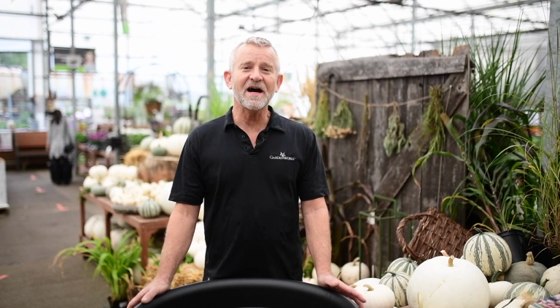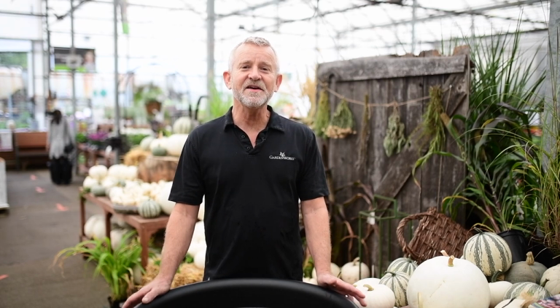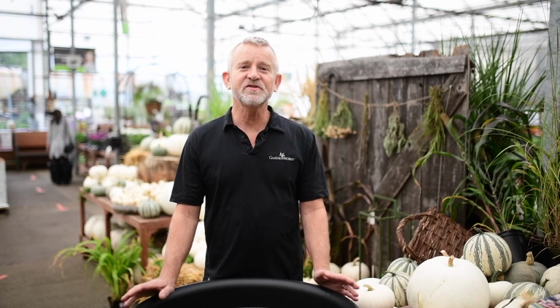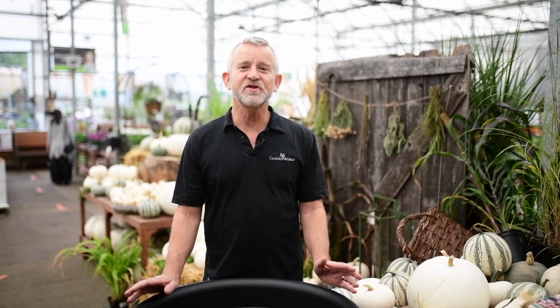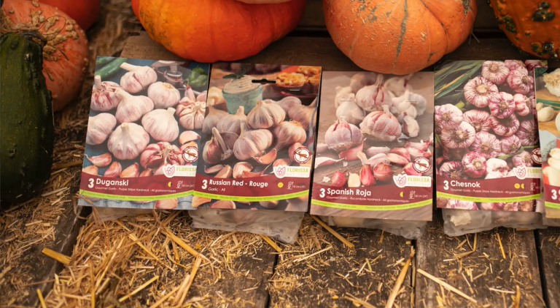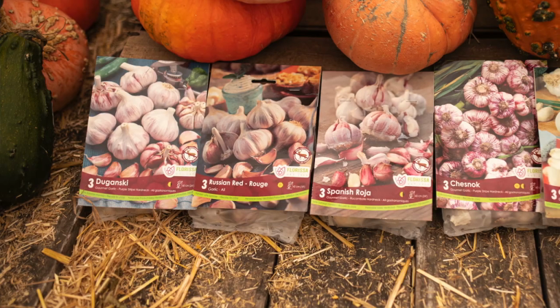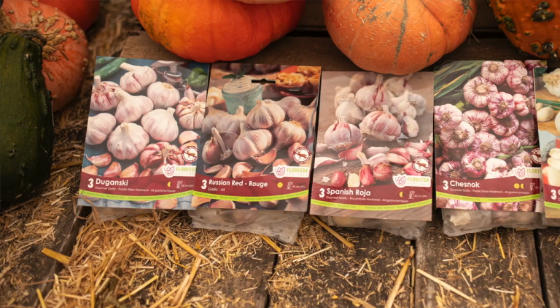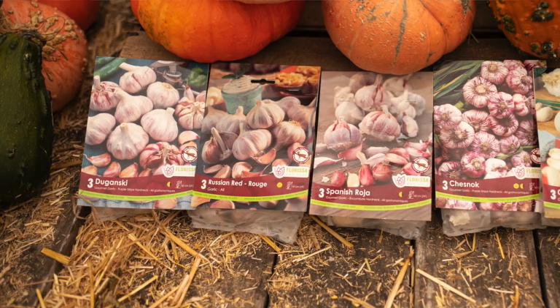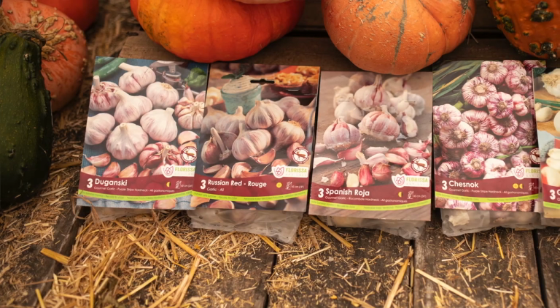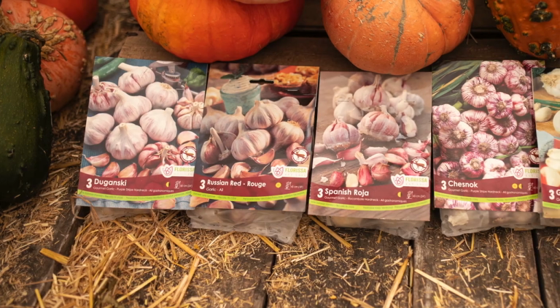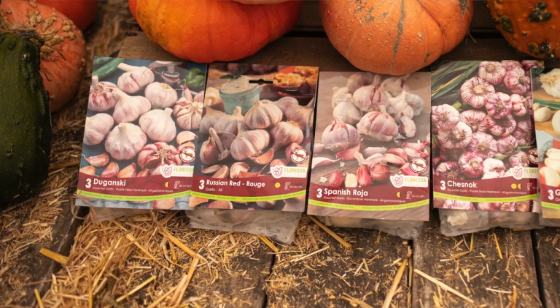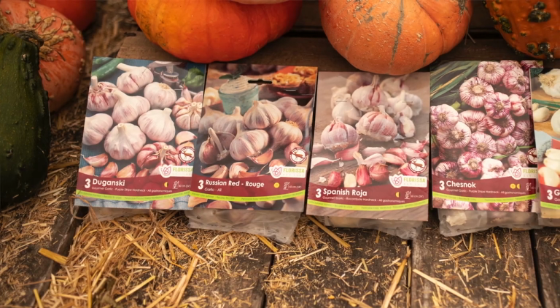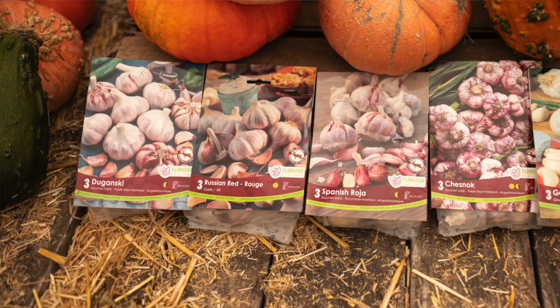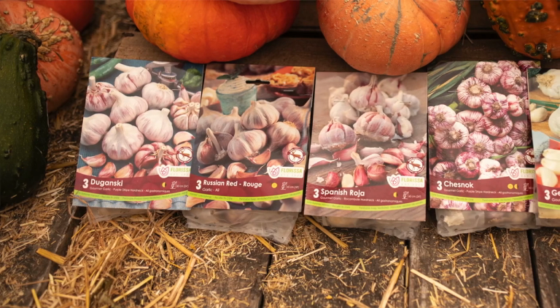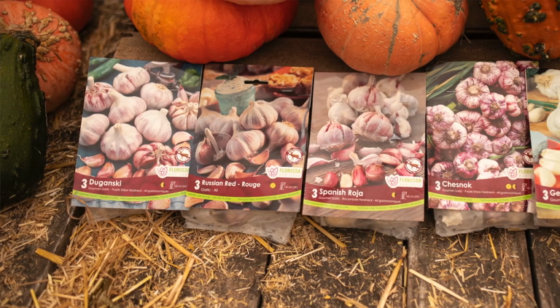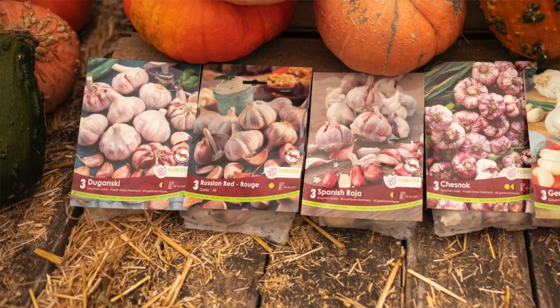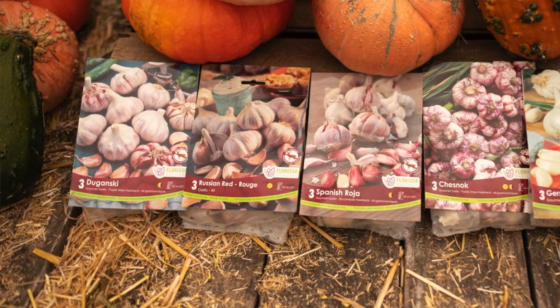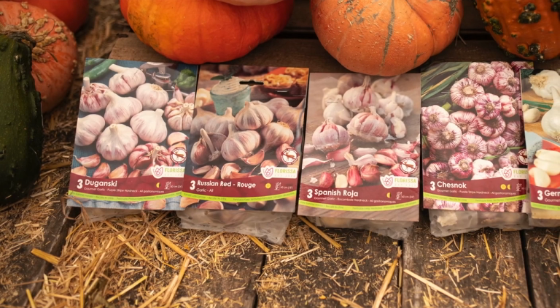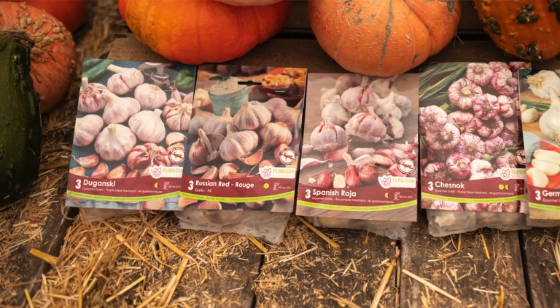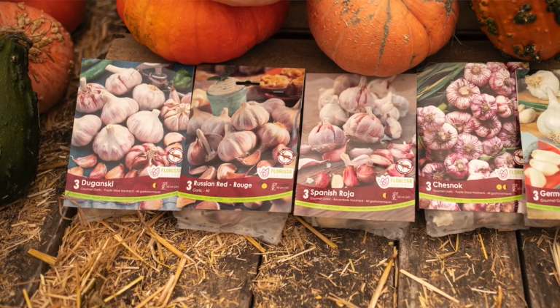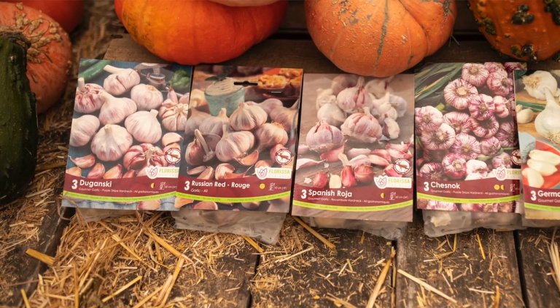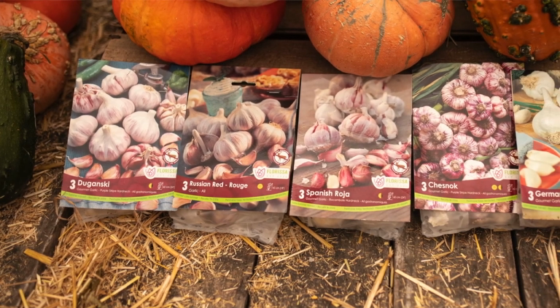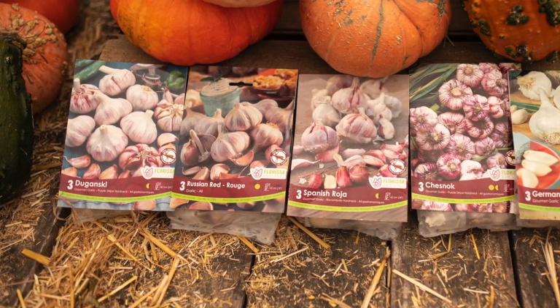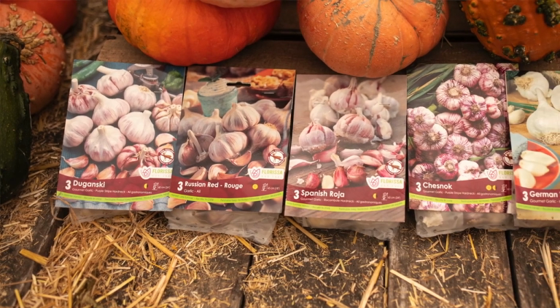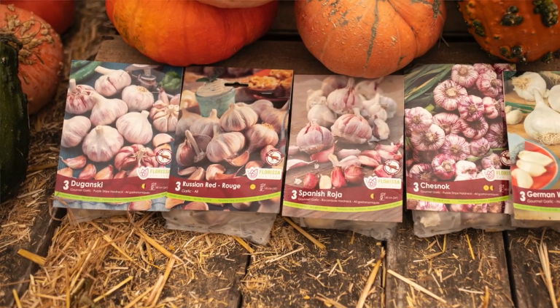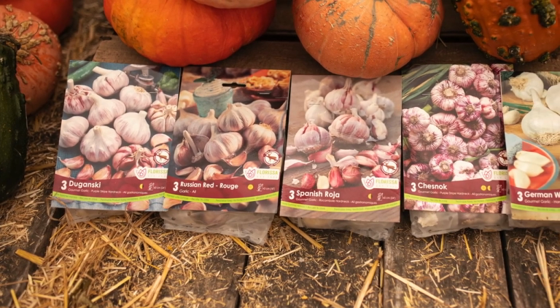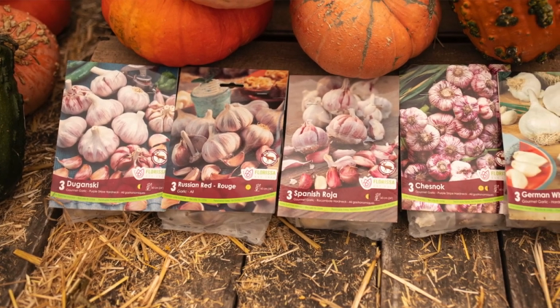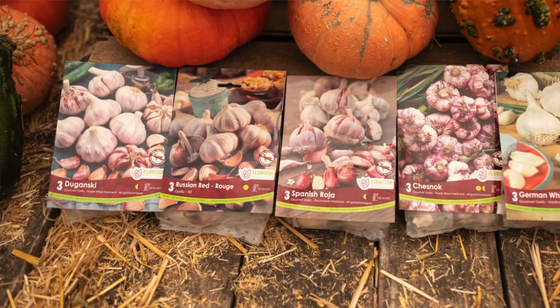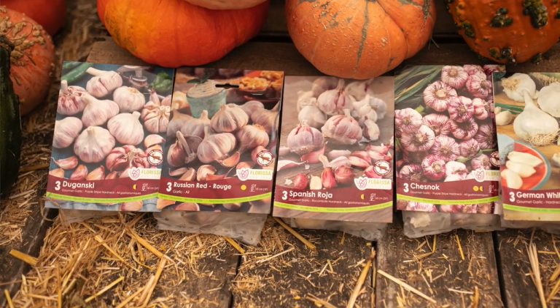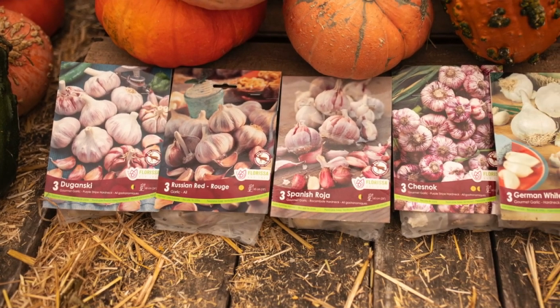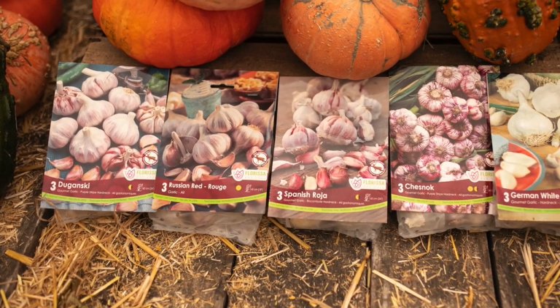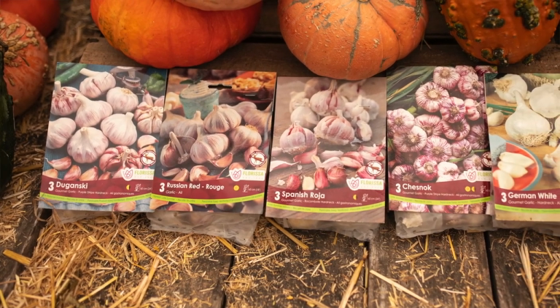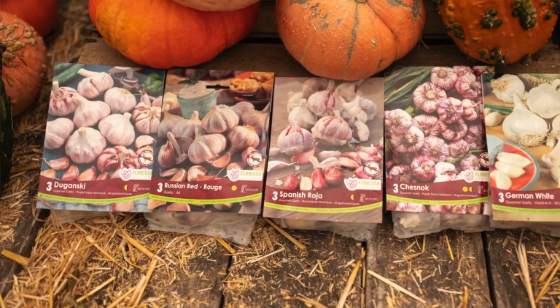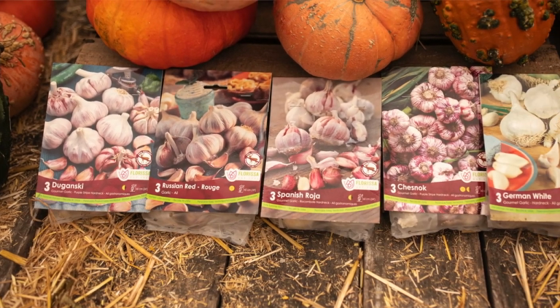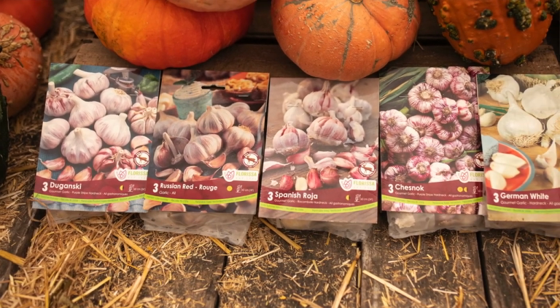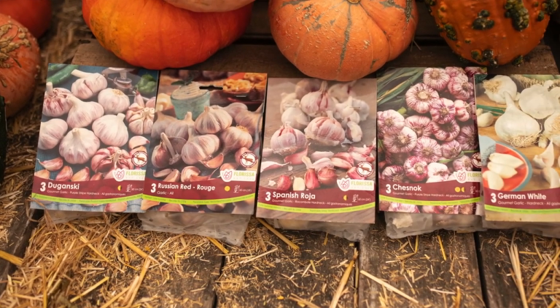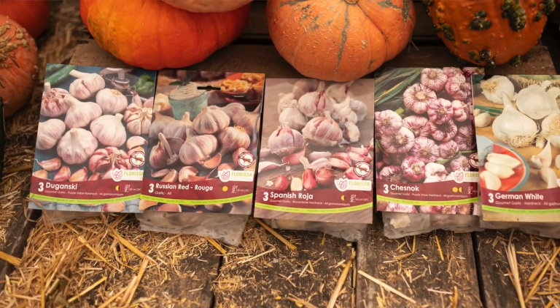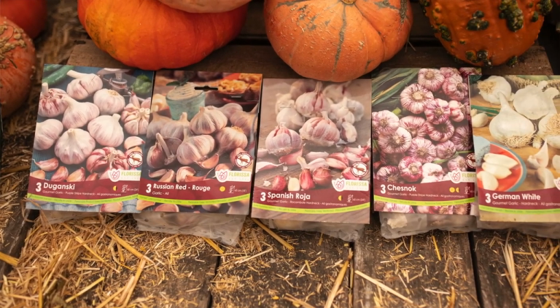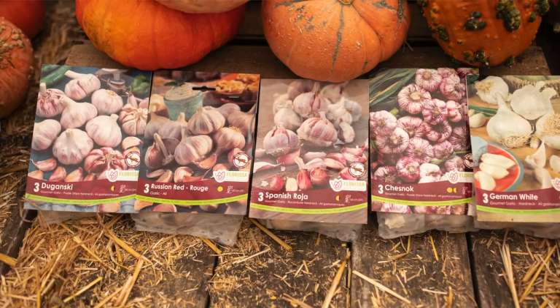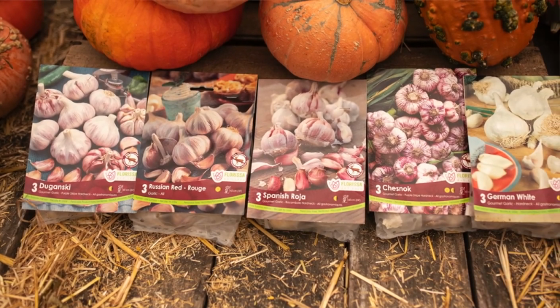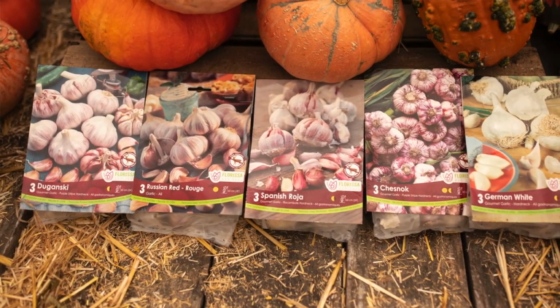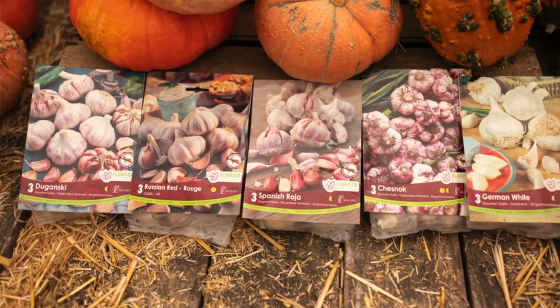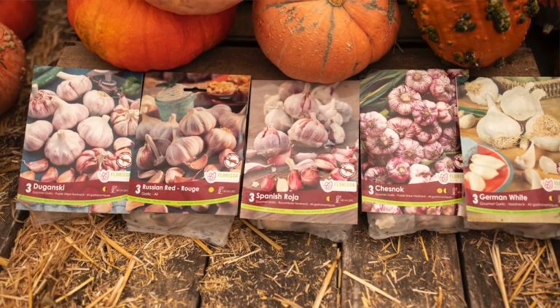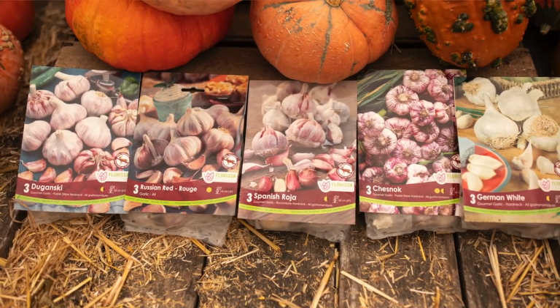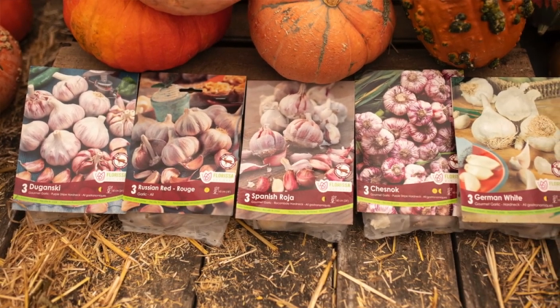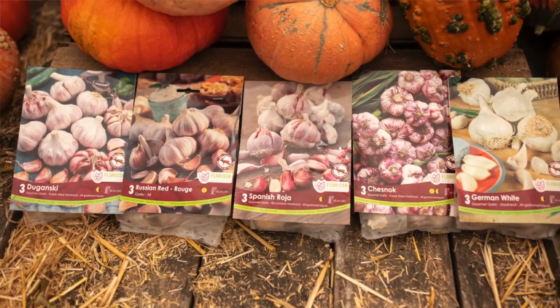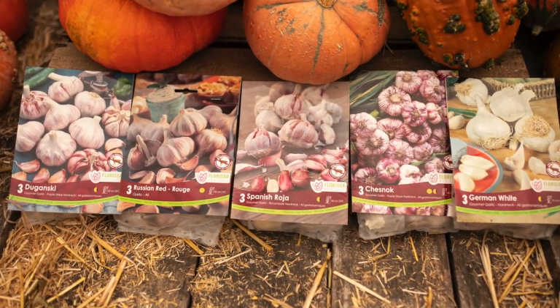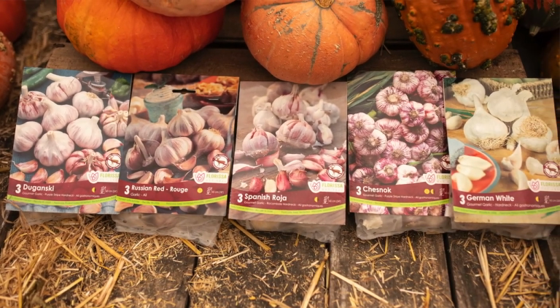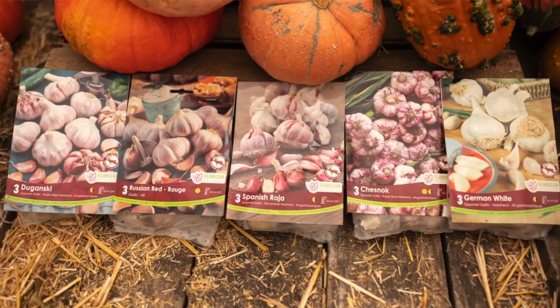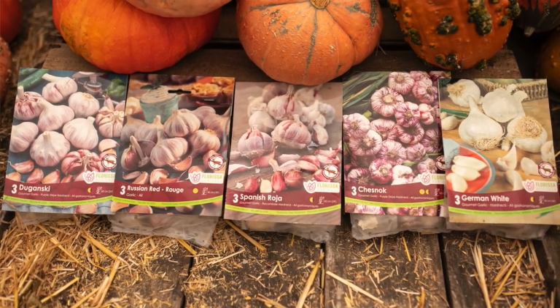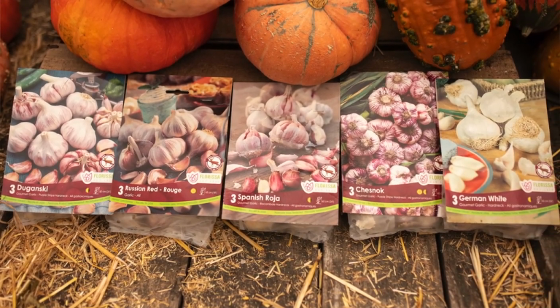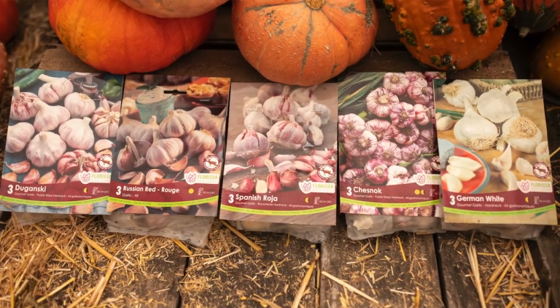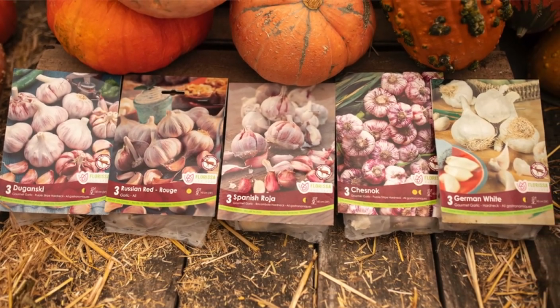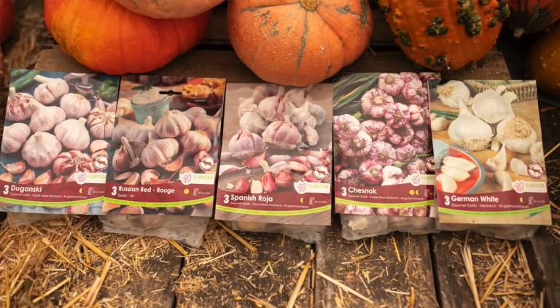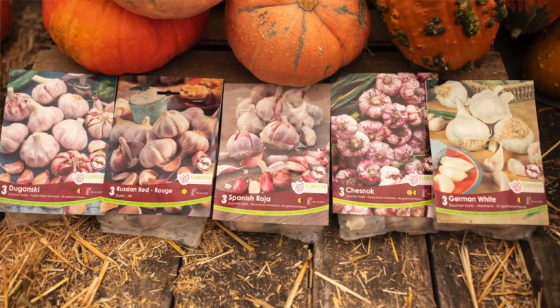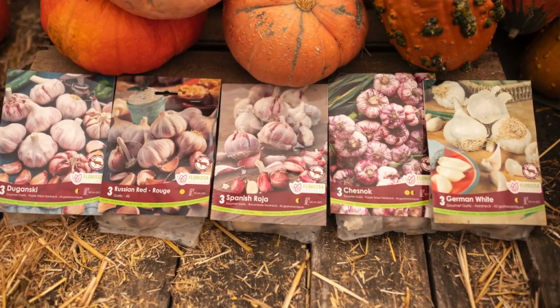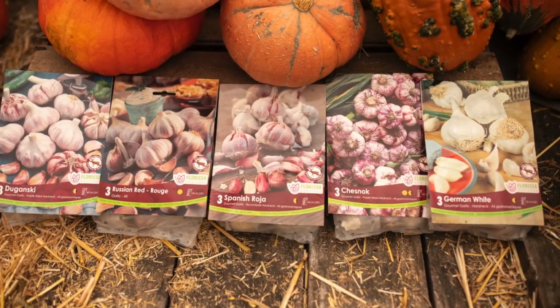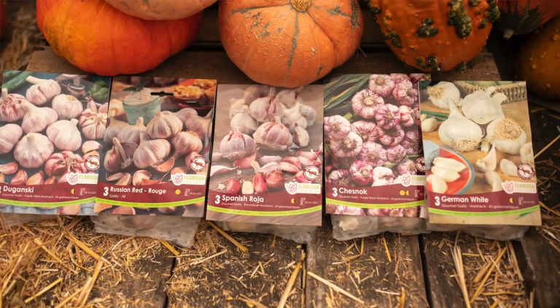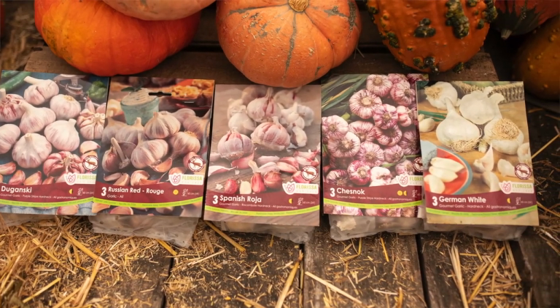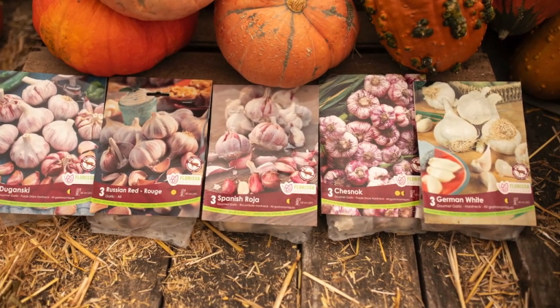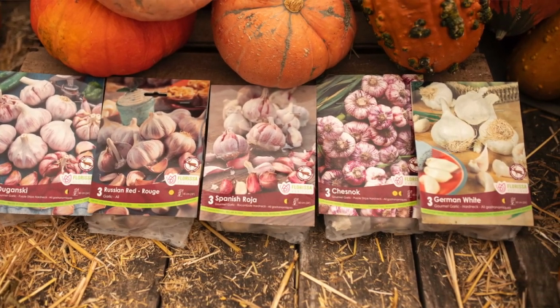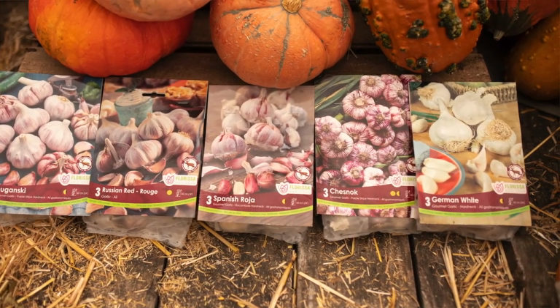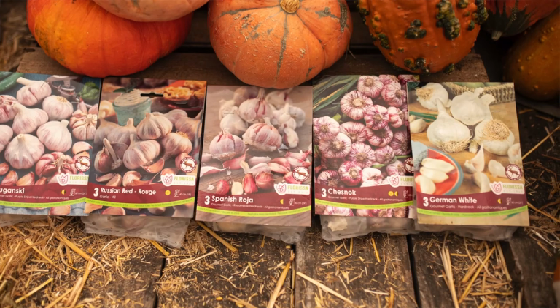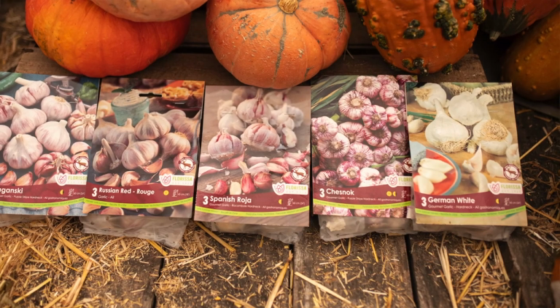Try the Dugansky, Chesnok — there are so many different great varieties. Russian Red is also a wonderful tasting garlic.